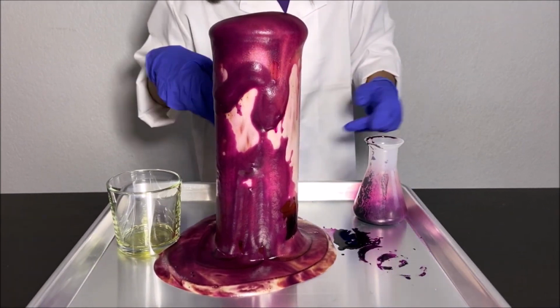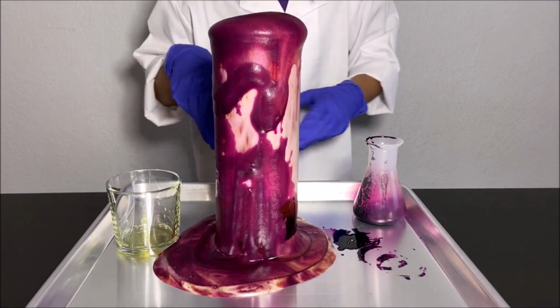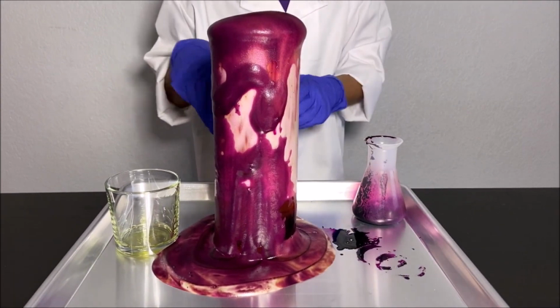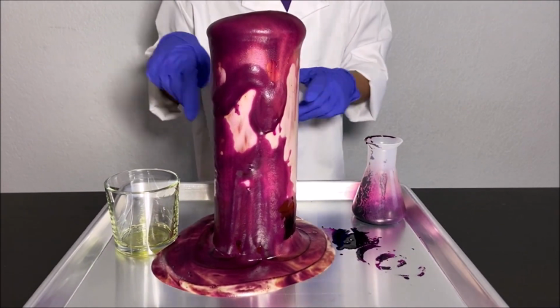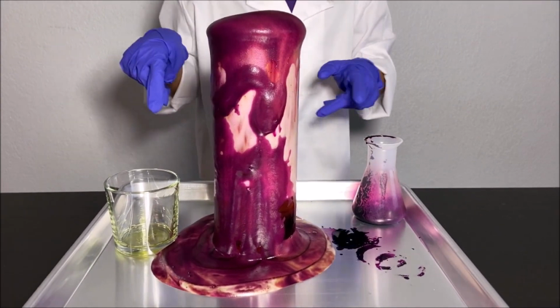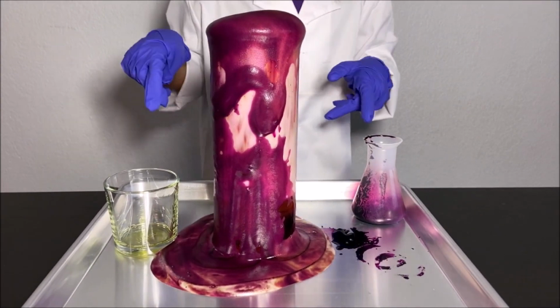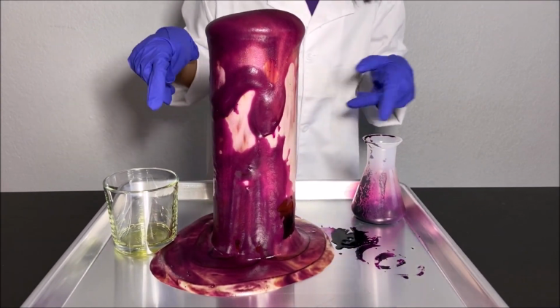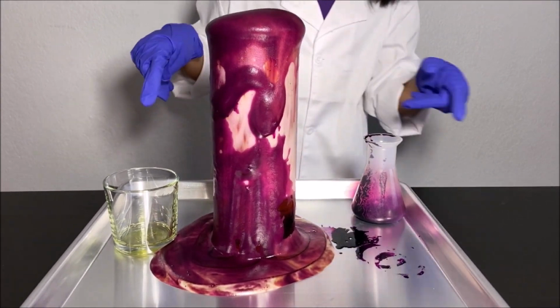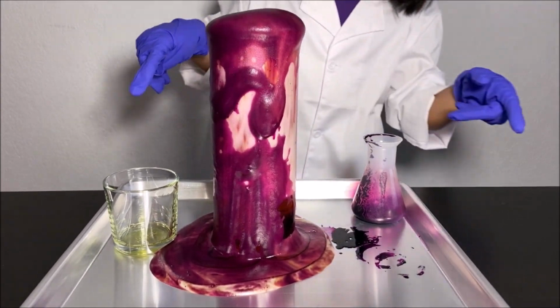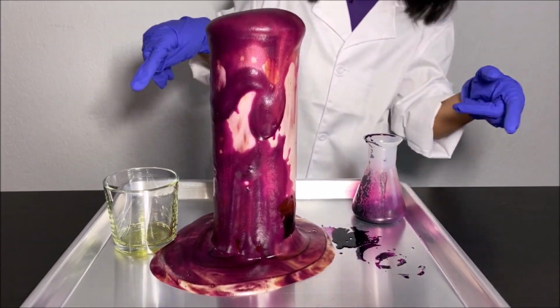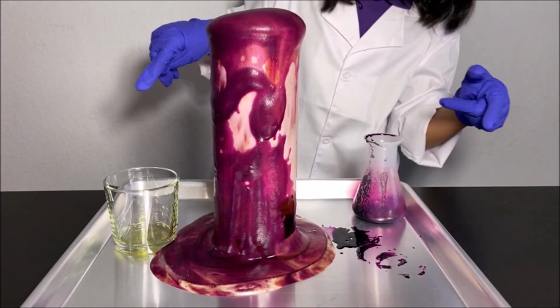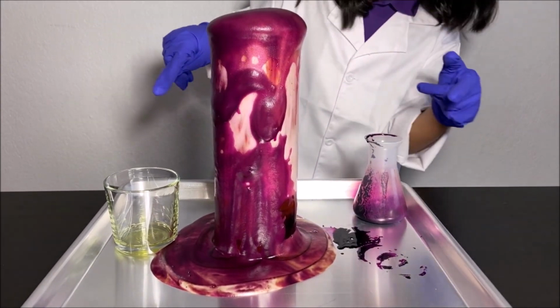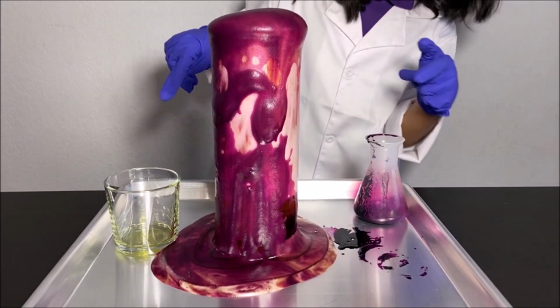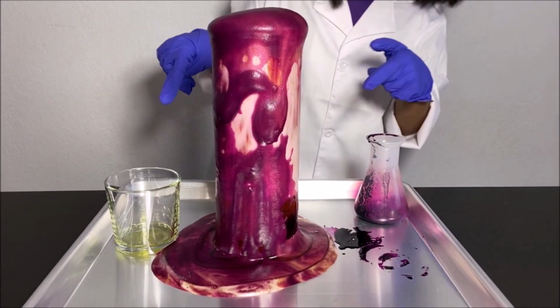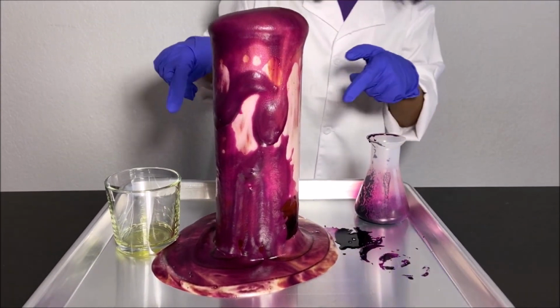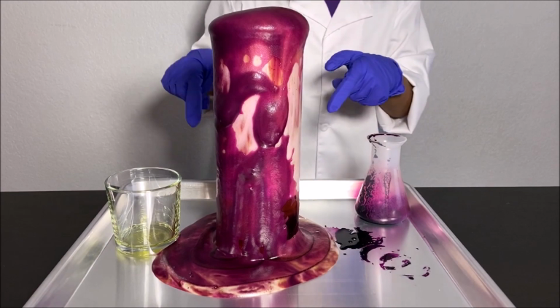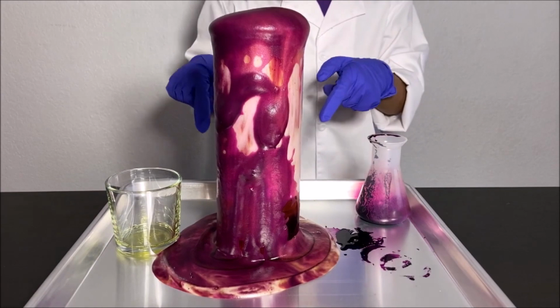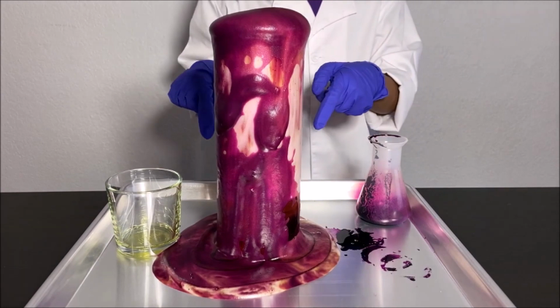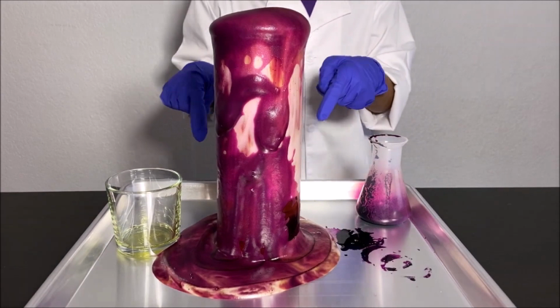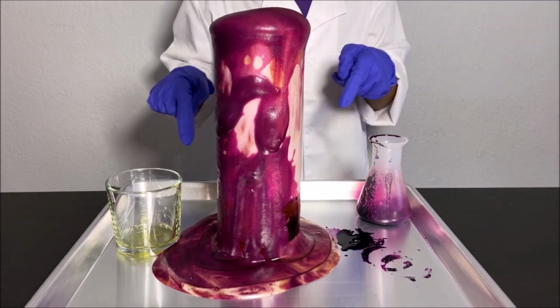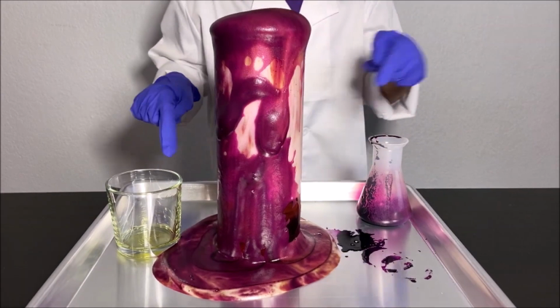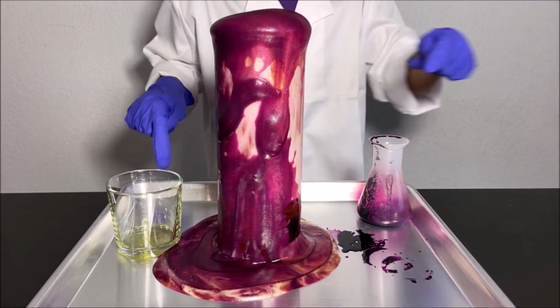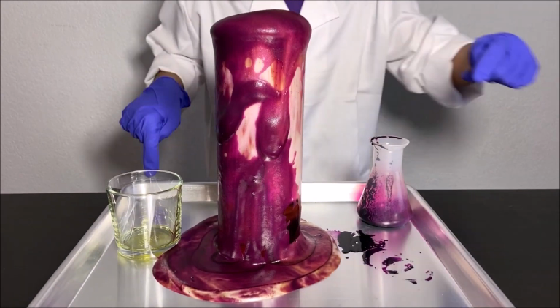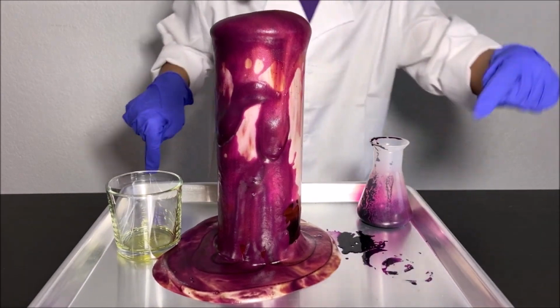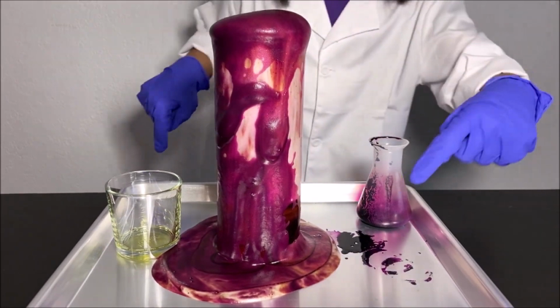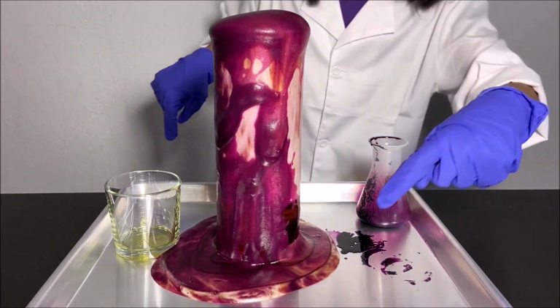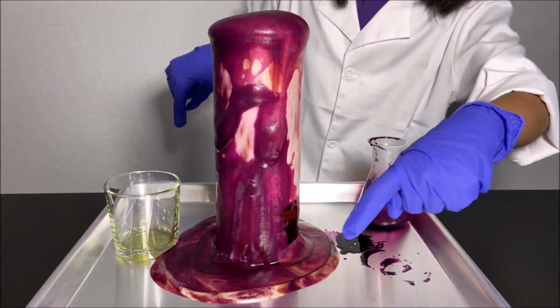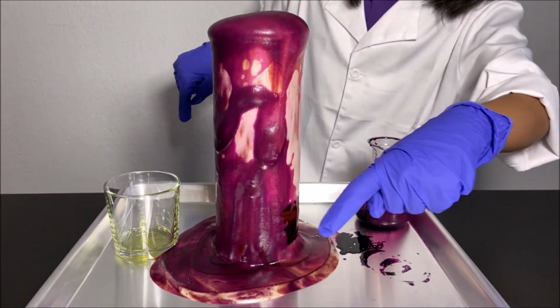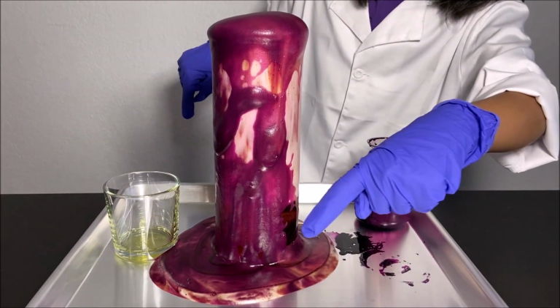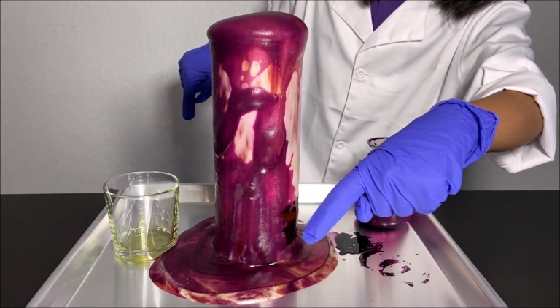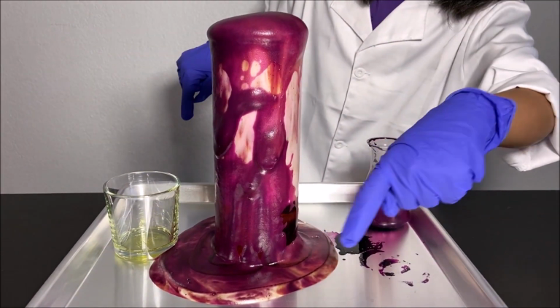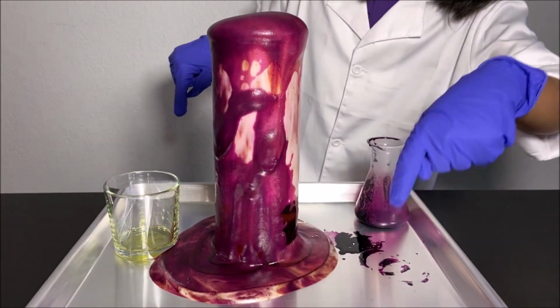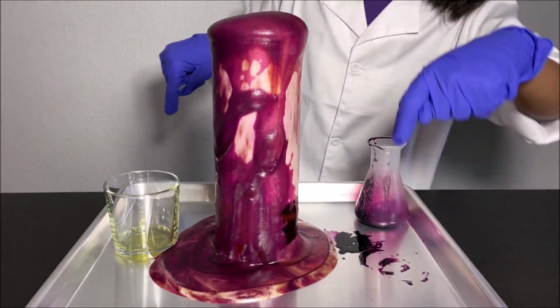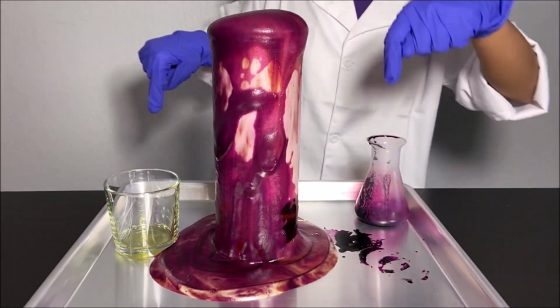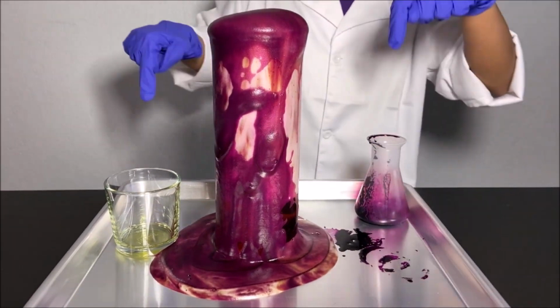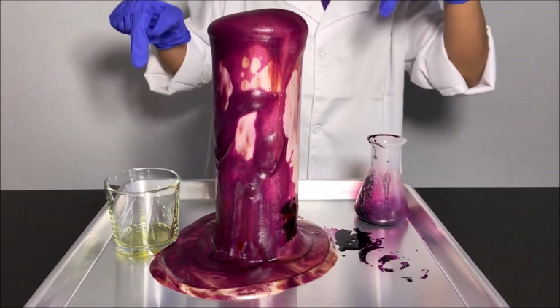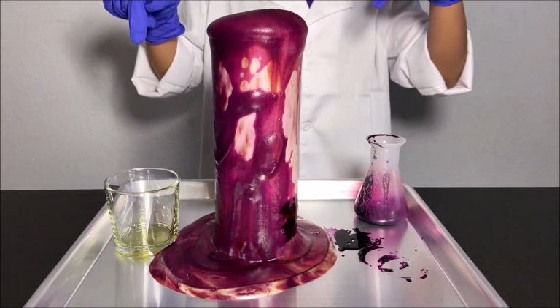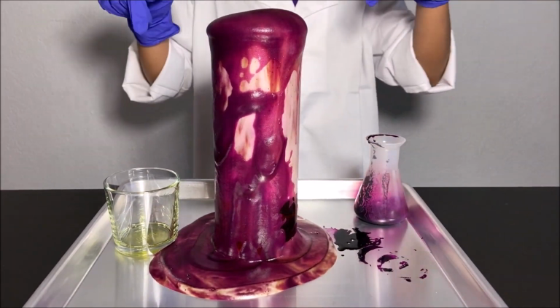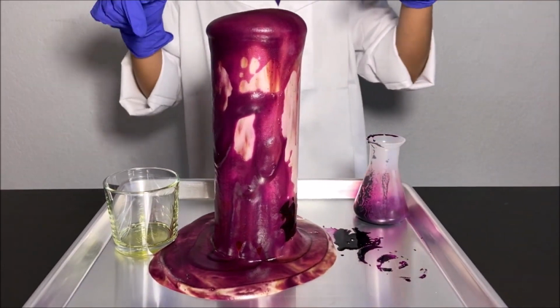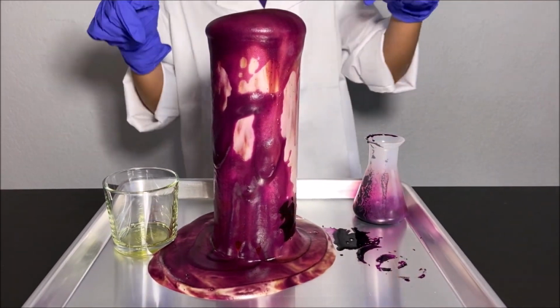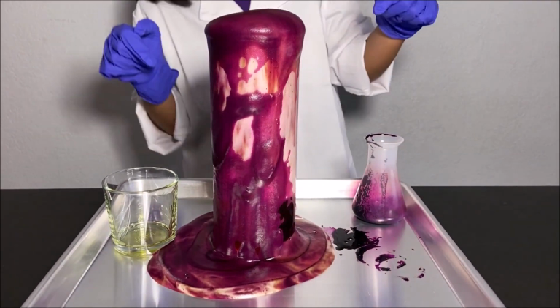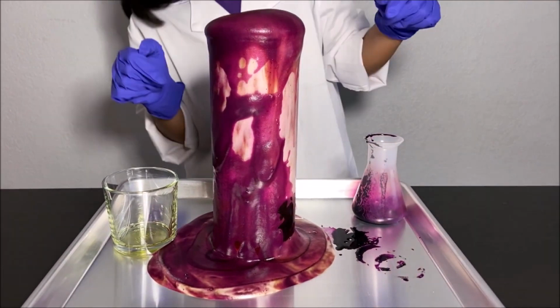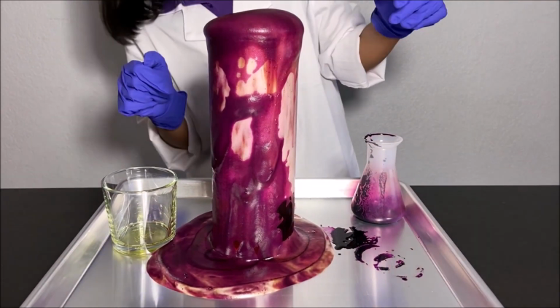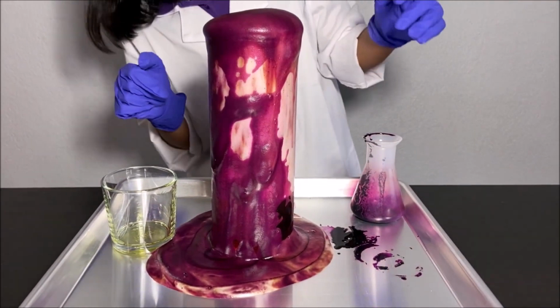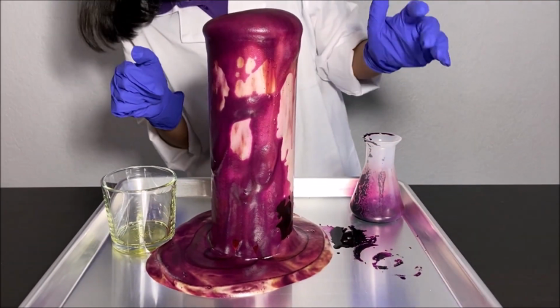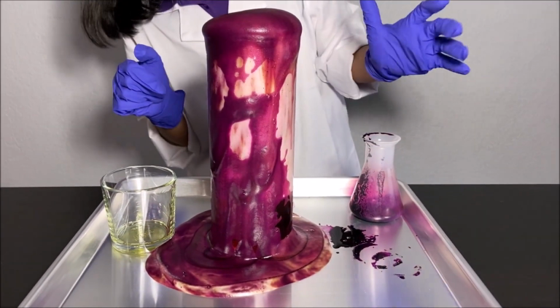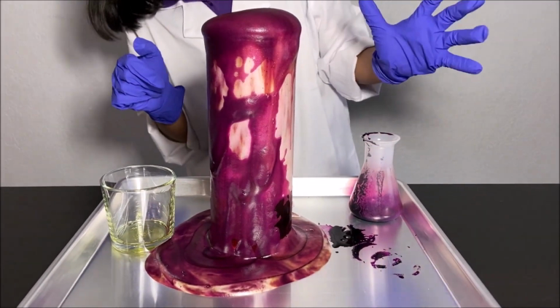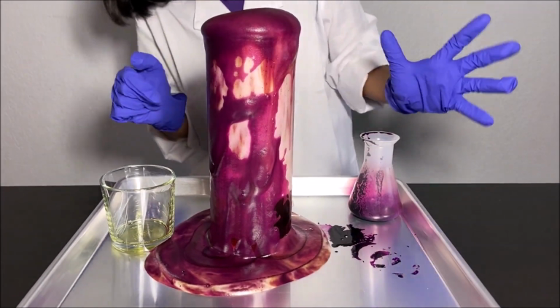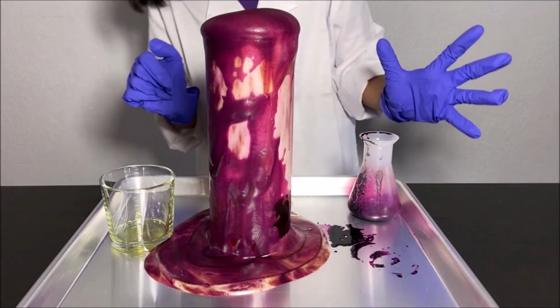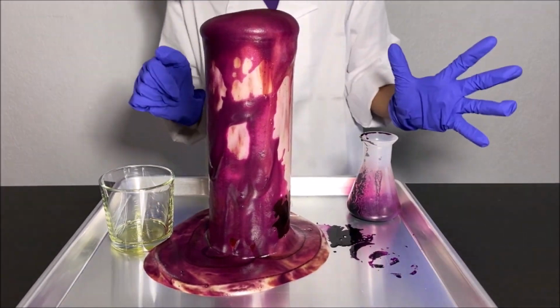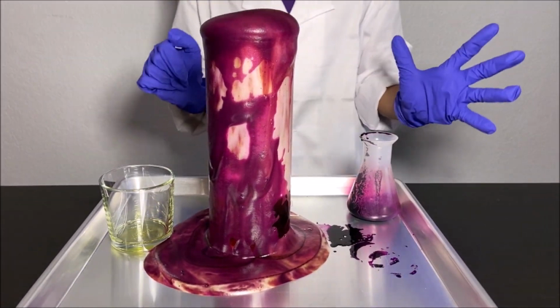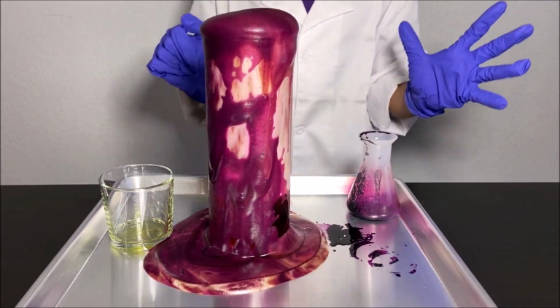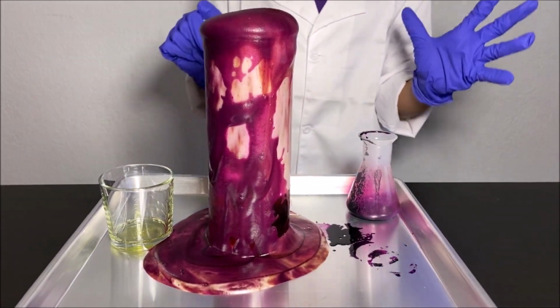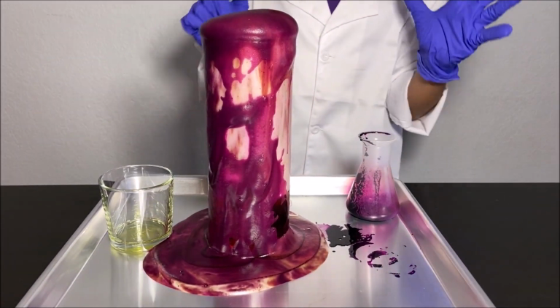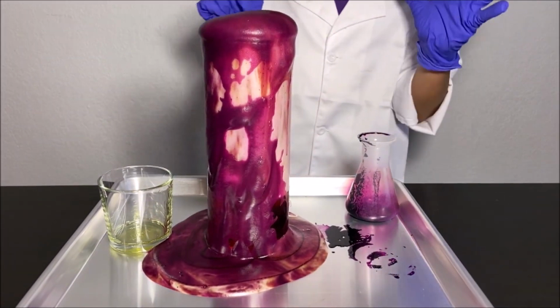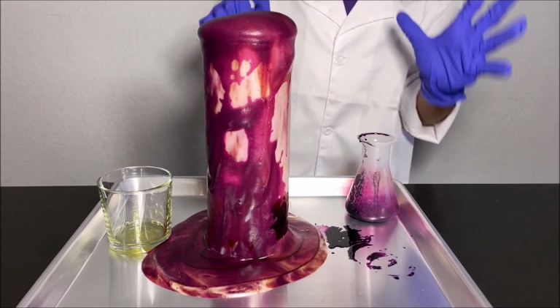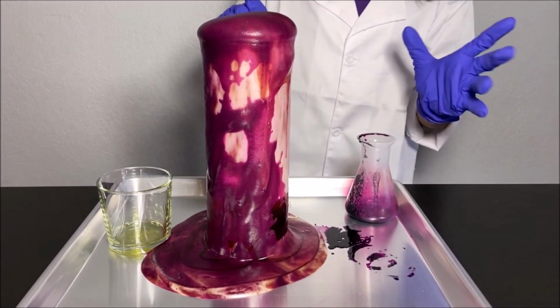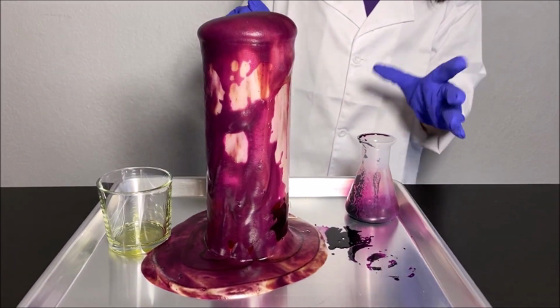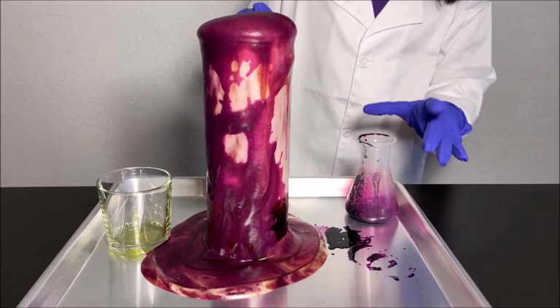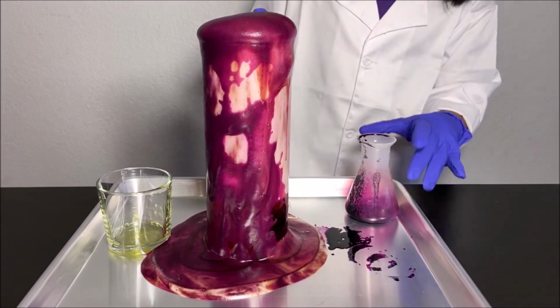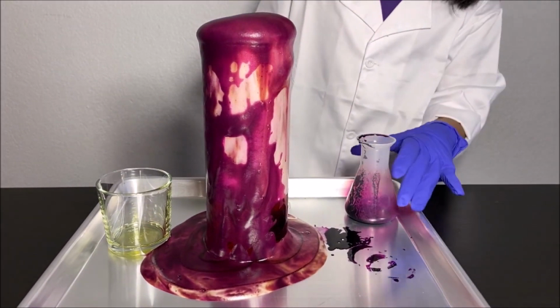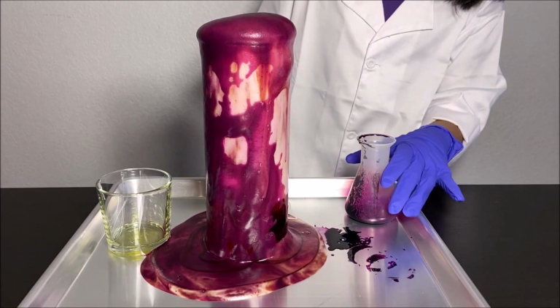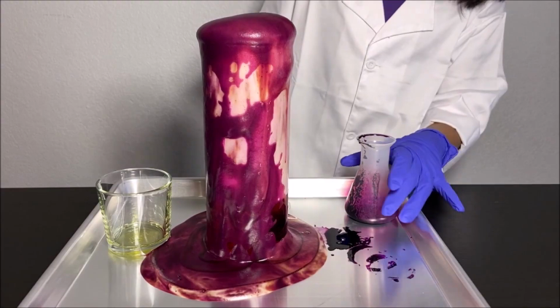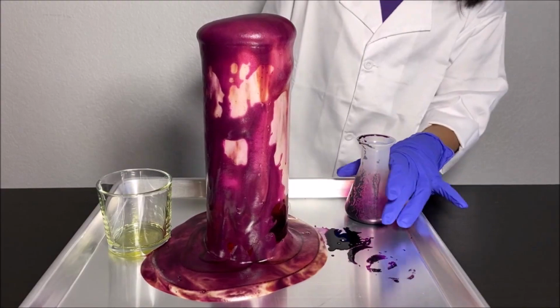It comes out as a purple foam. You can see there are some lines. Oh, it's so cool and amazing!